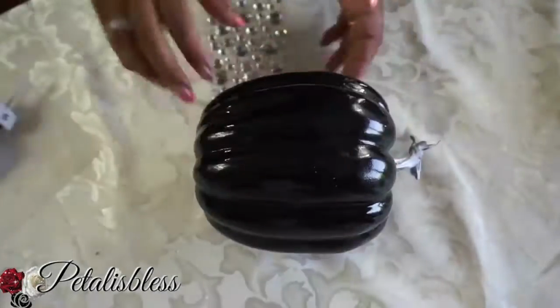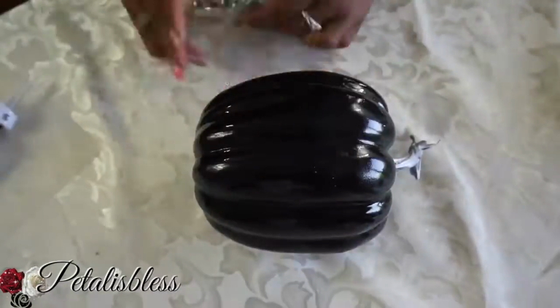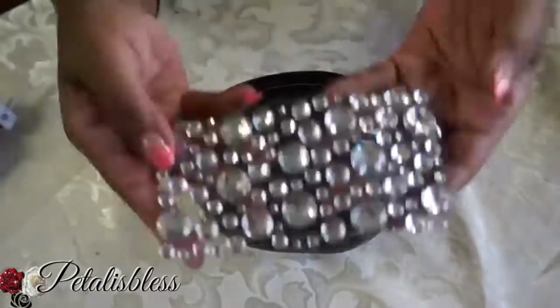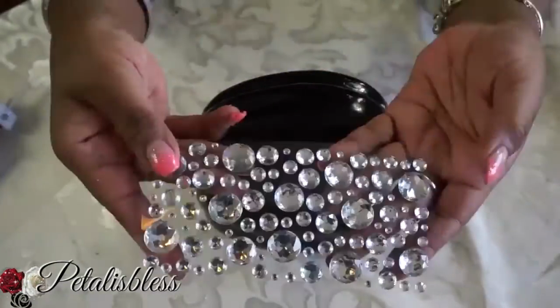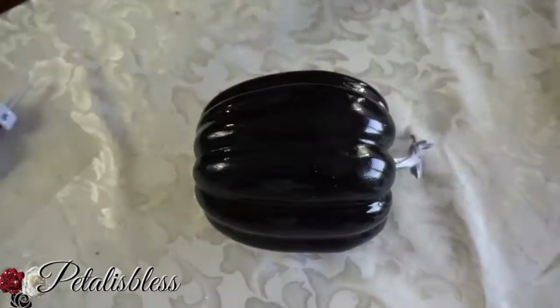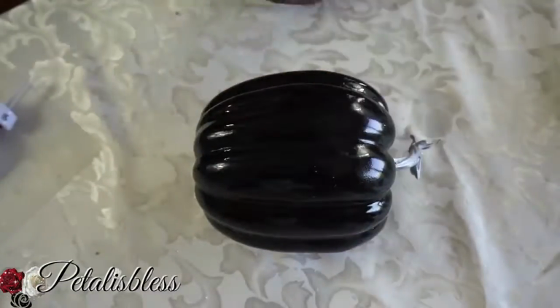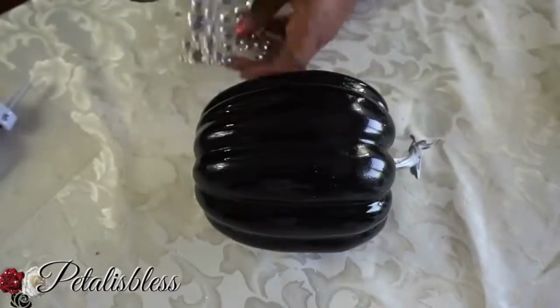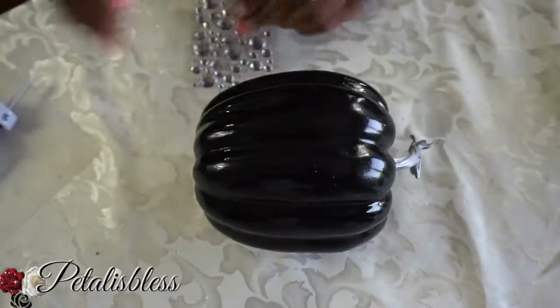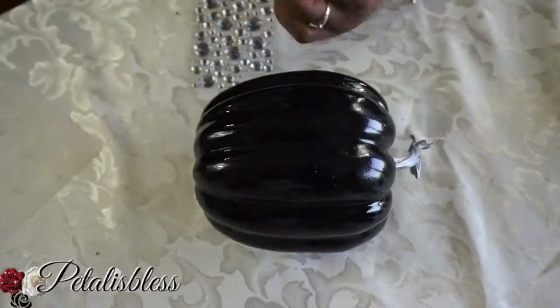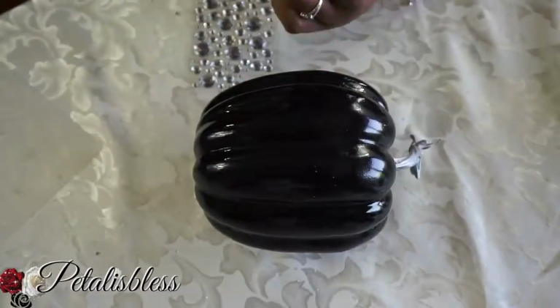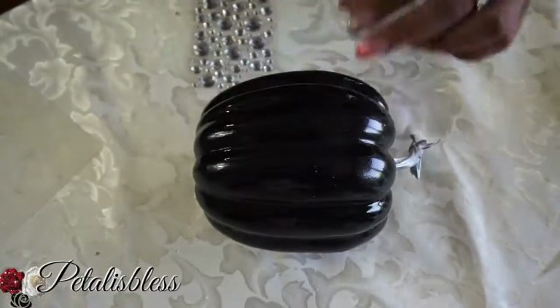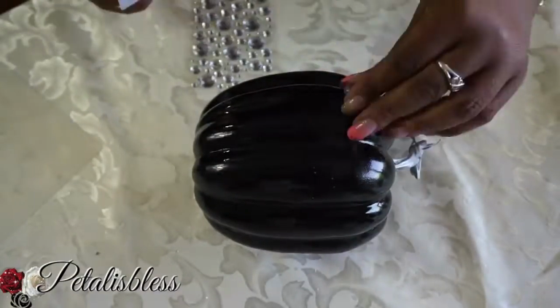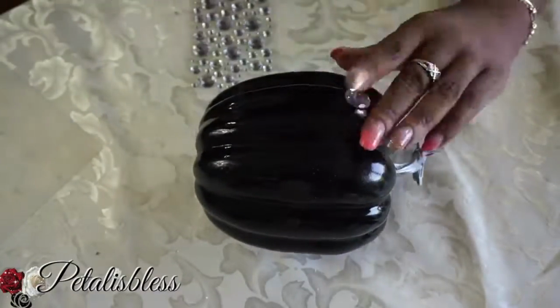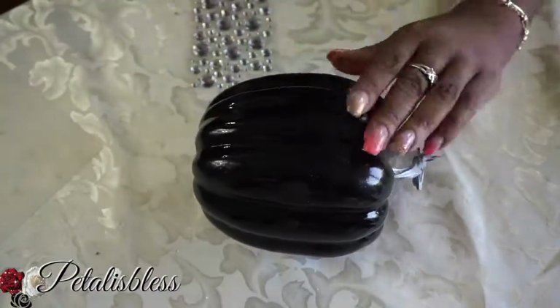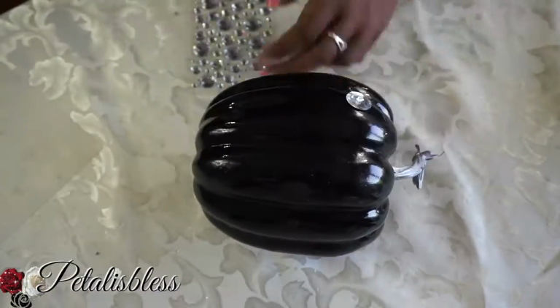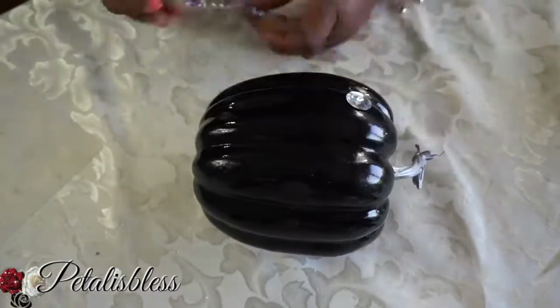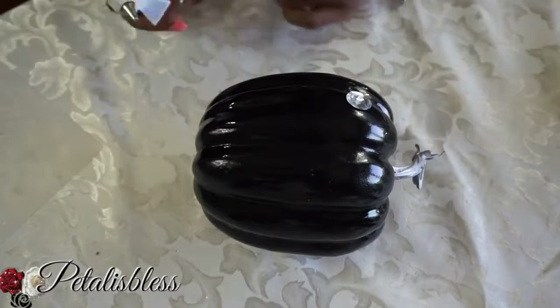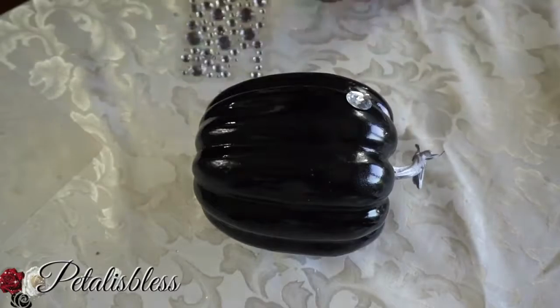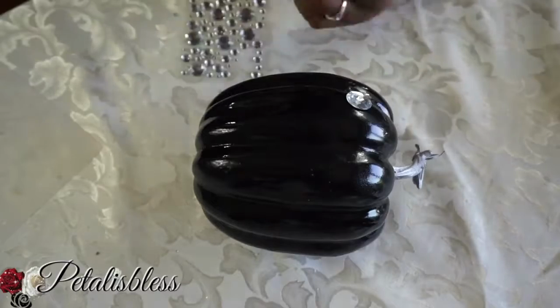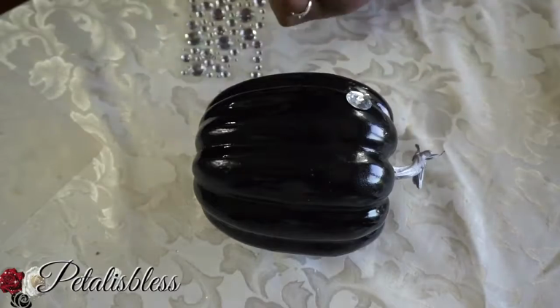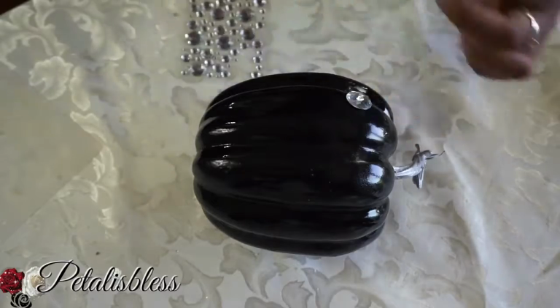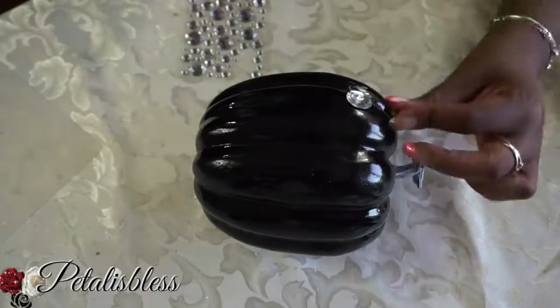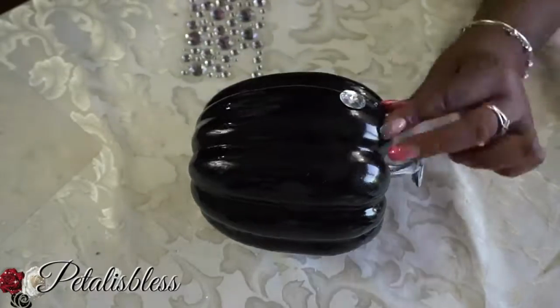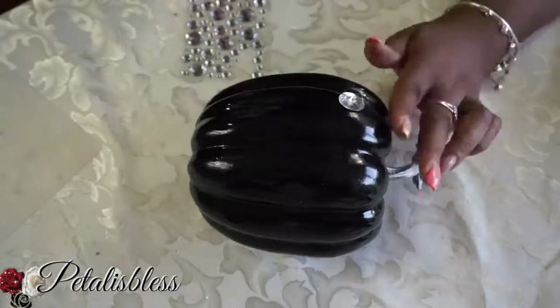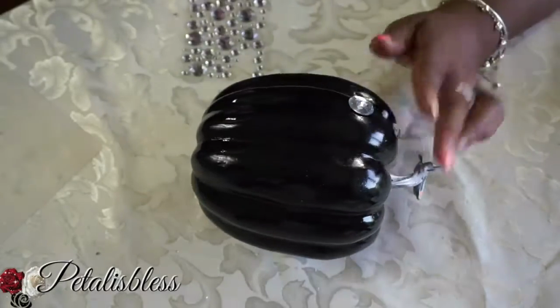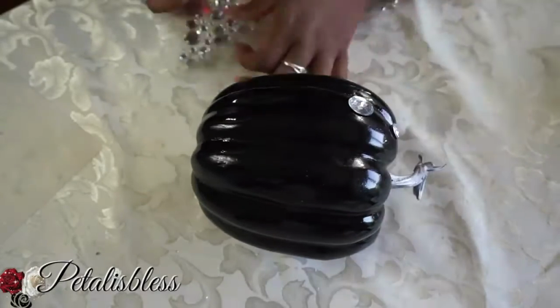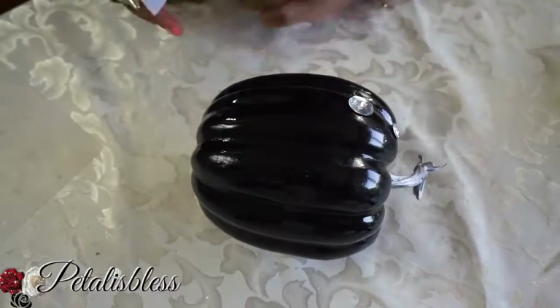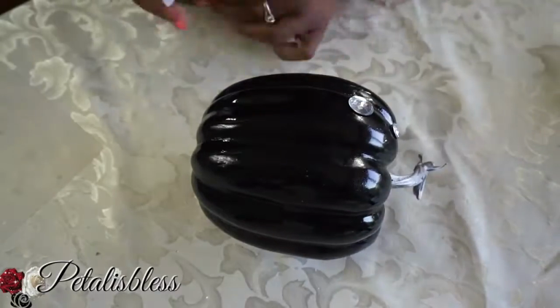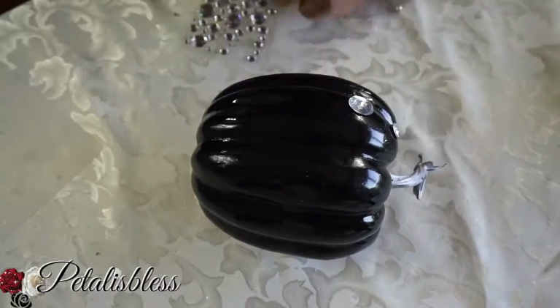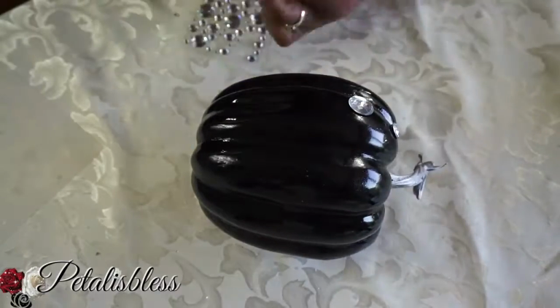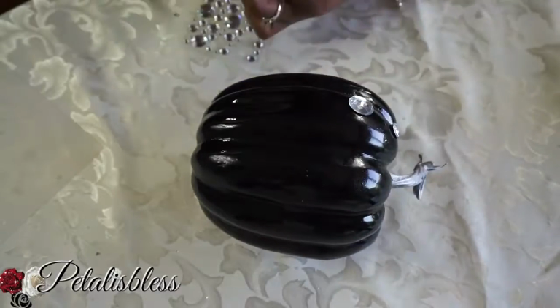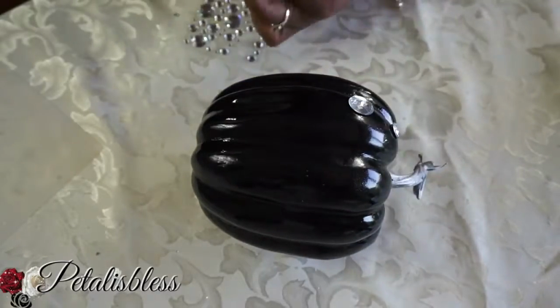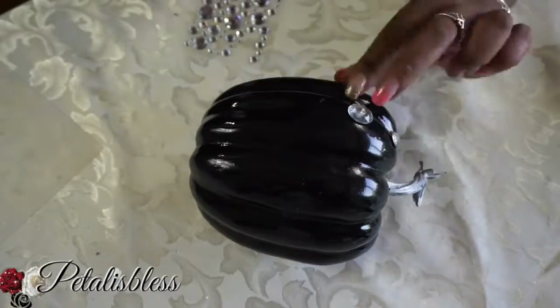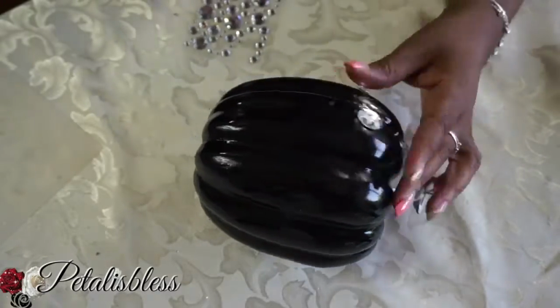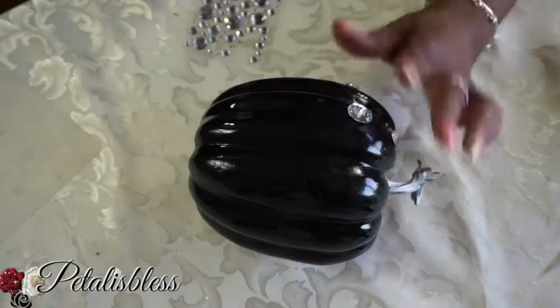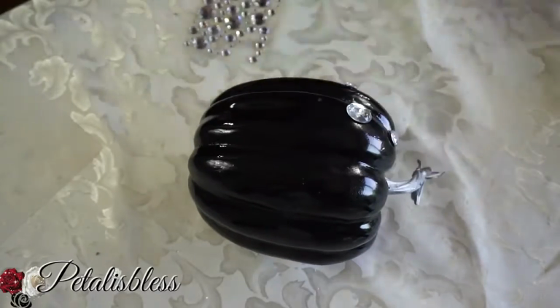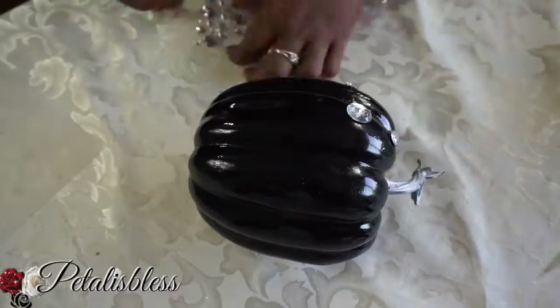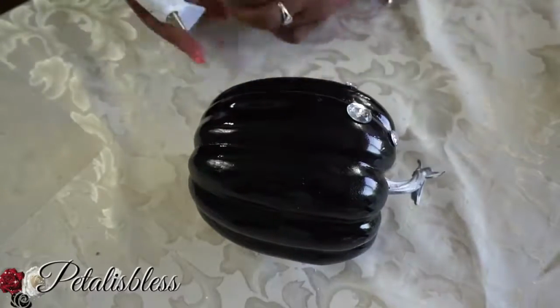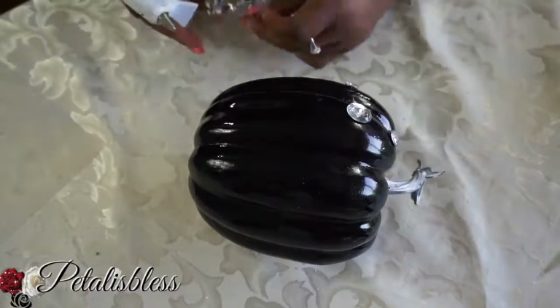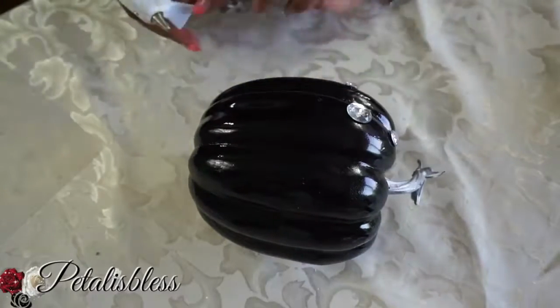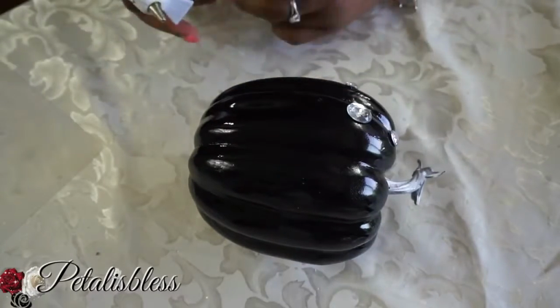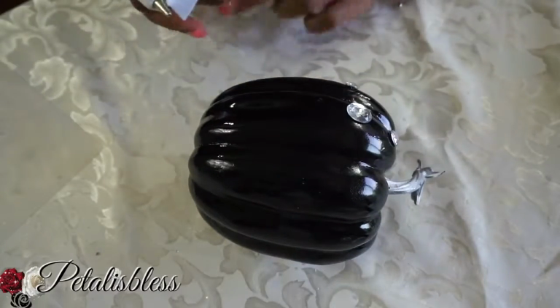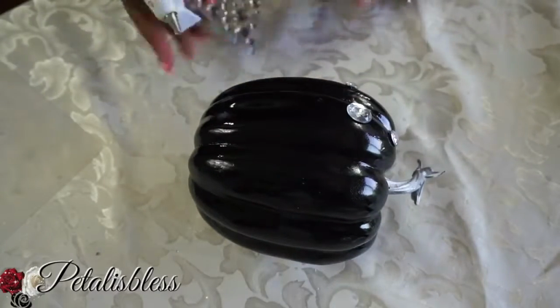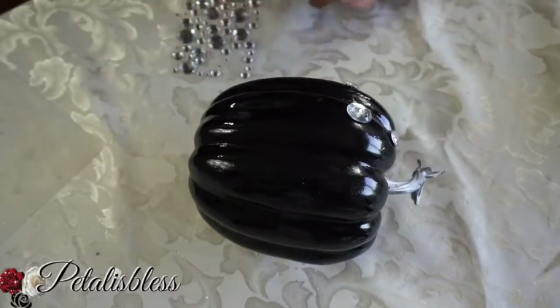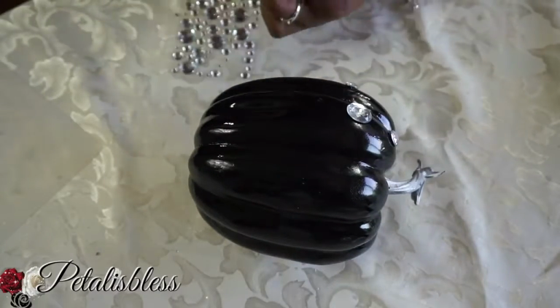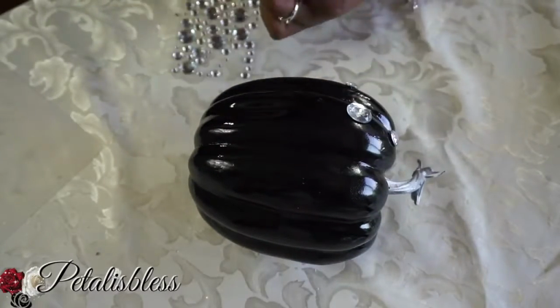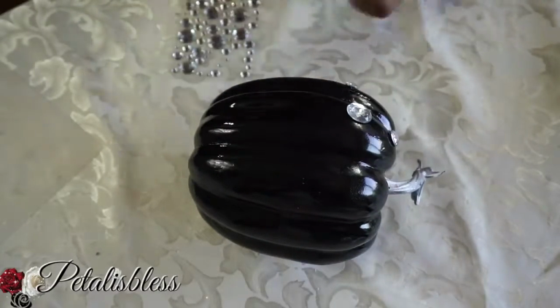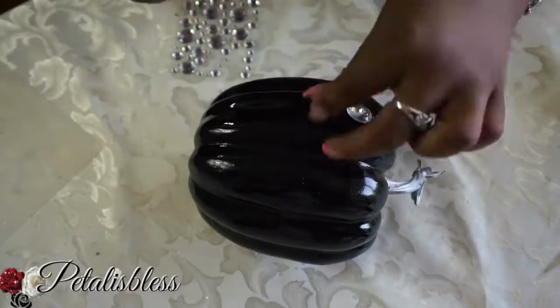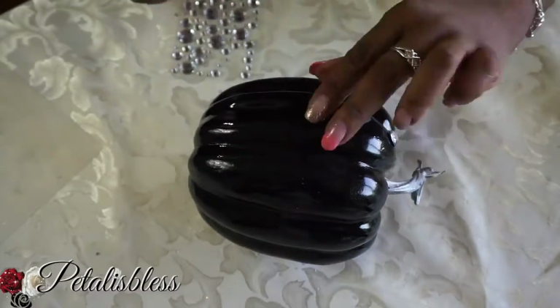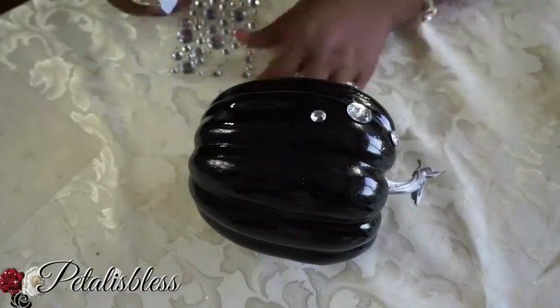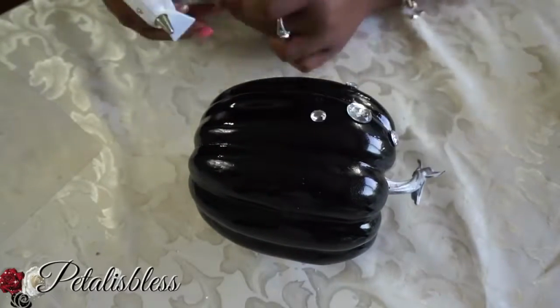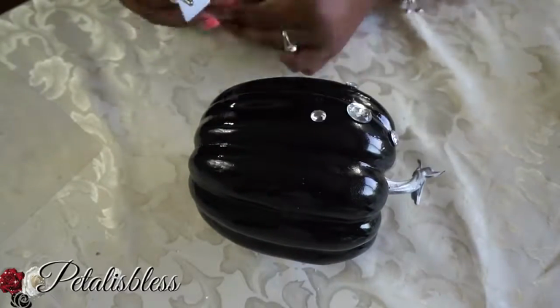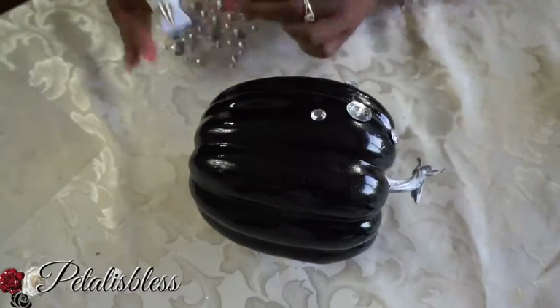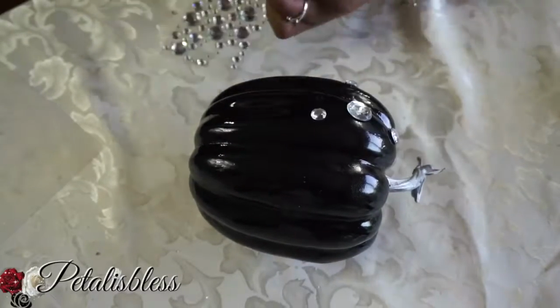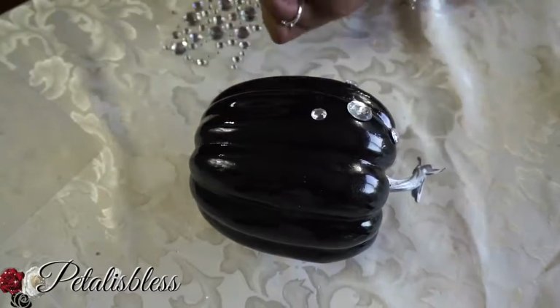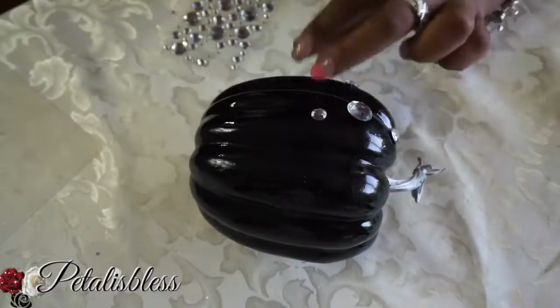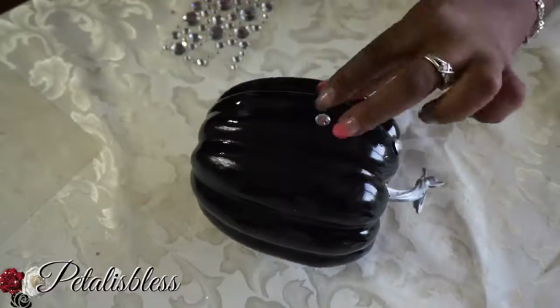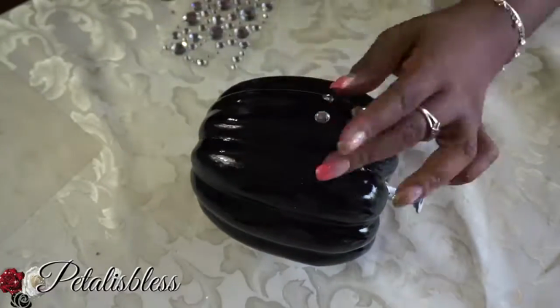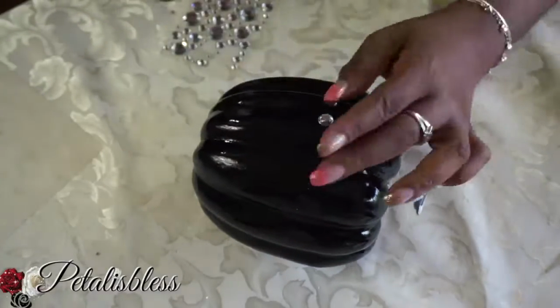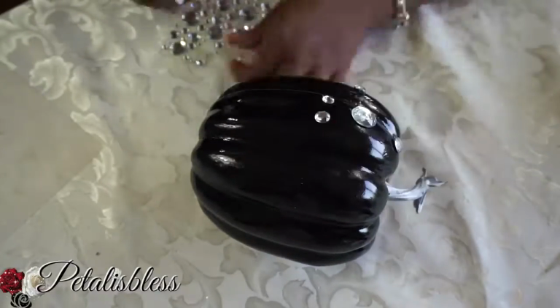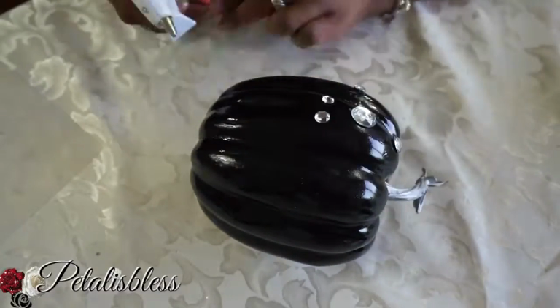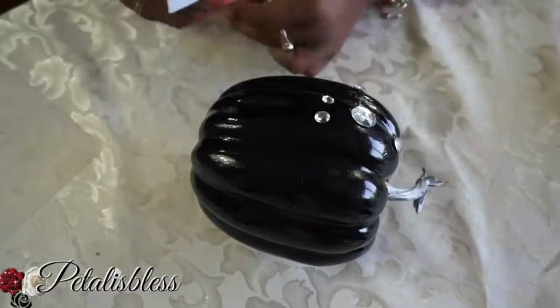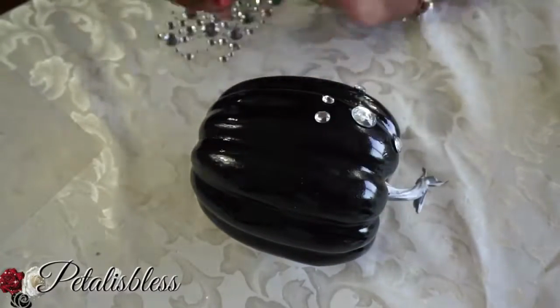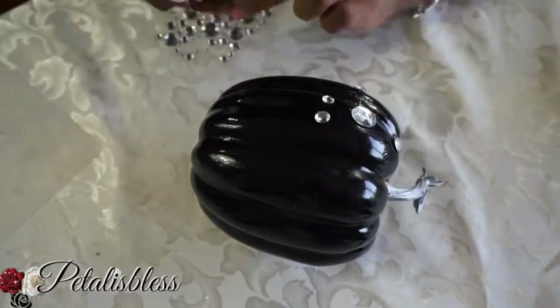And now for our black pumpkin — we're gonna bling it out with the gems. Just put the gems all over and bling her out.